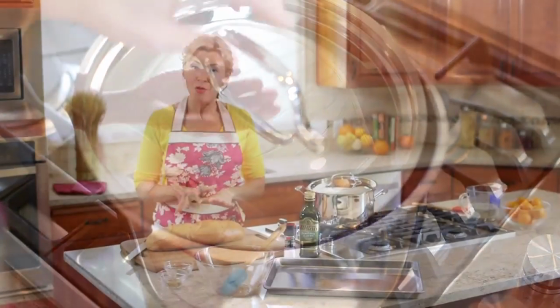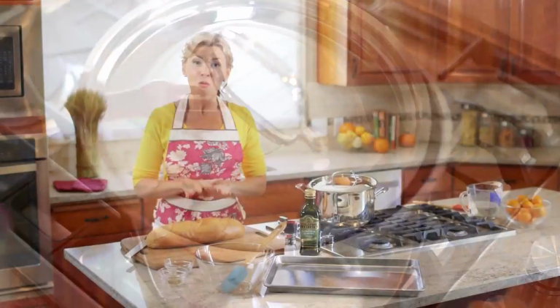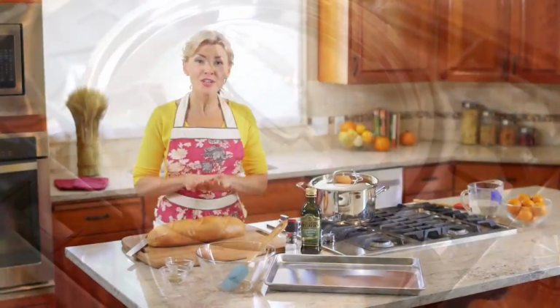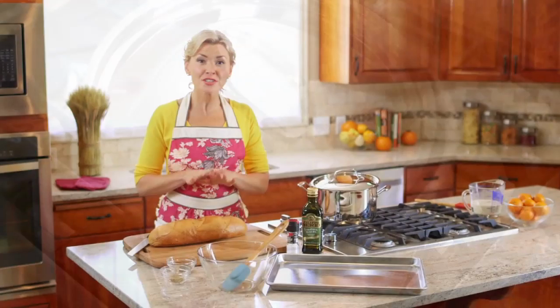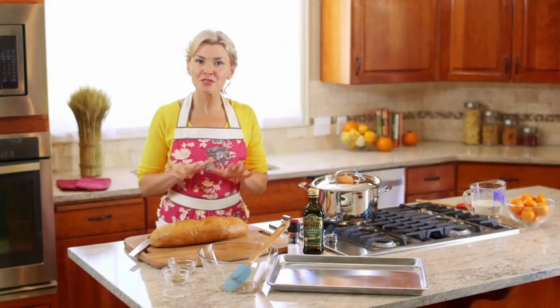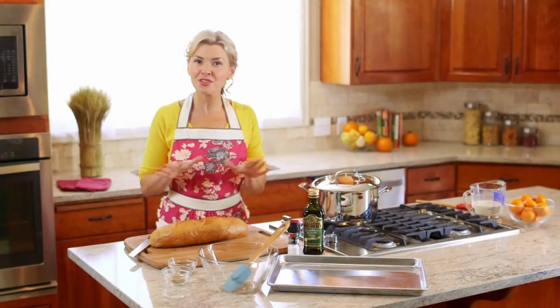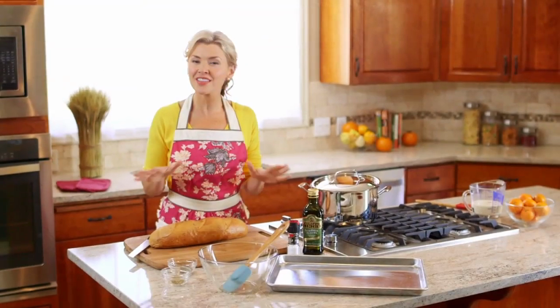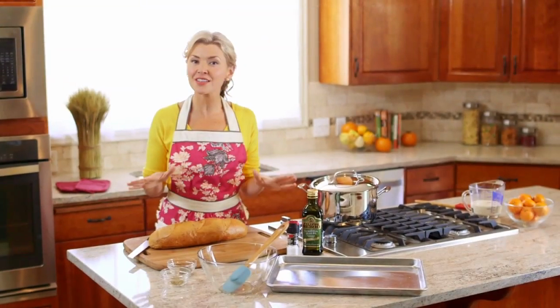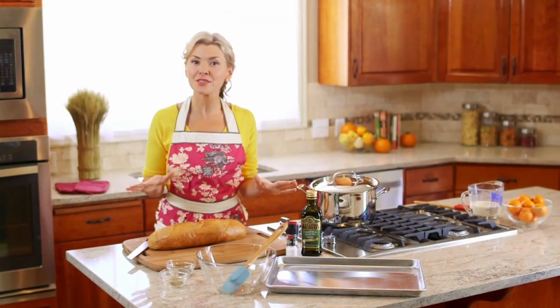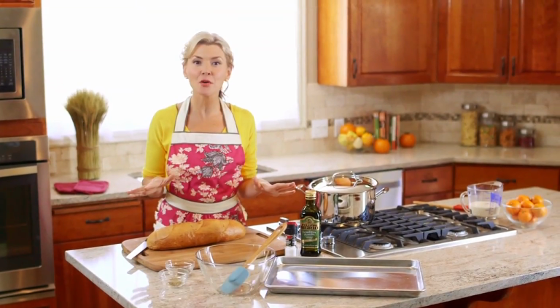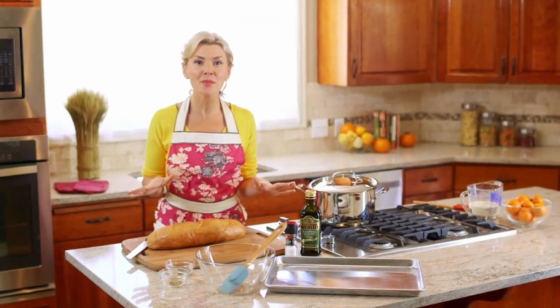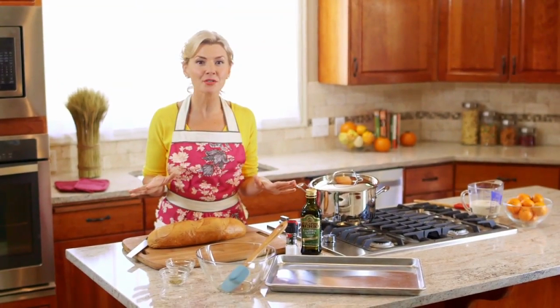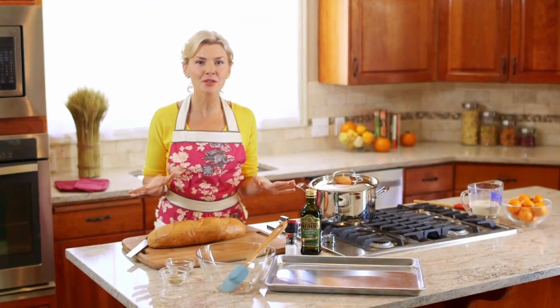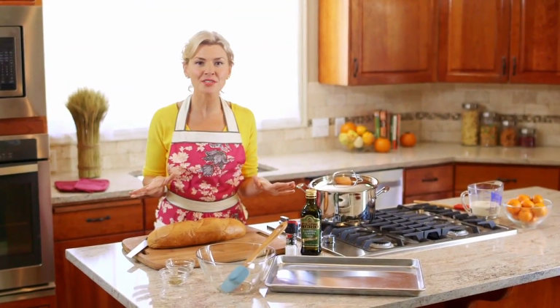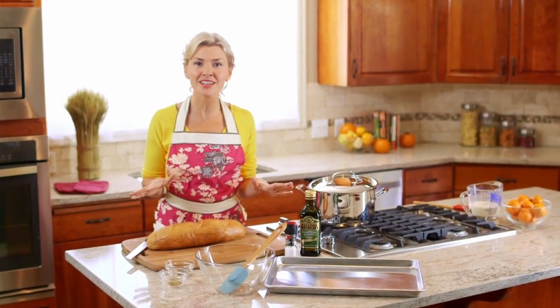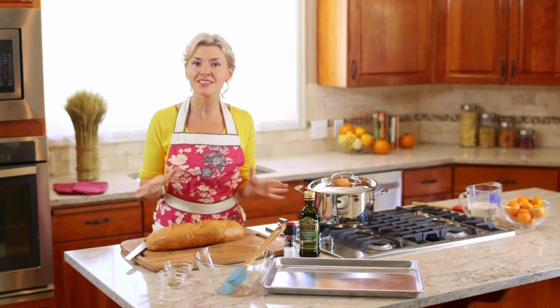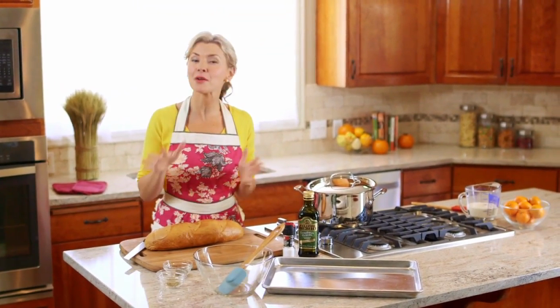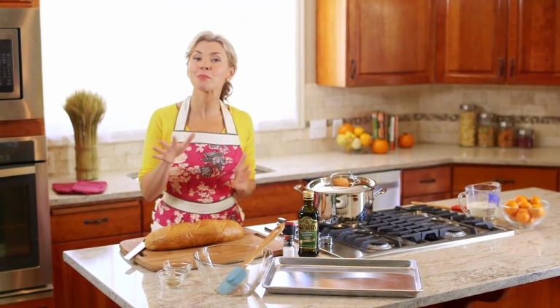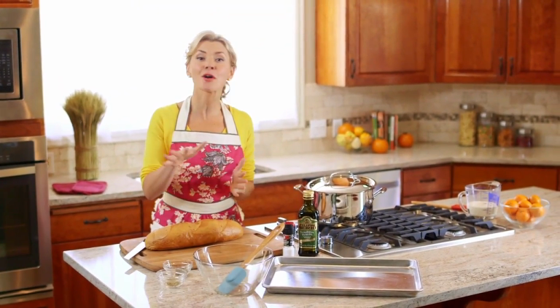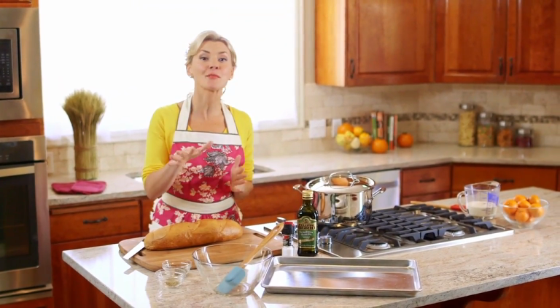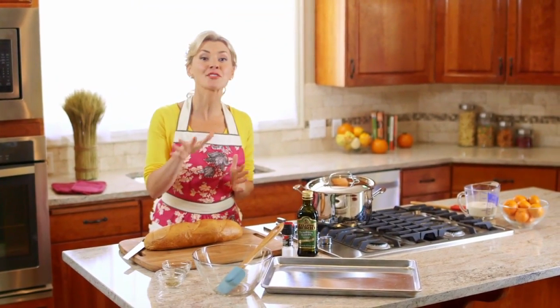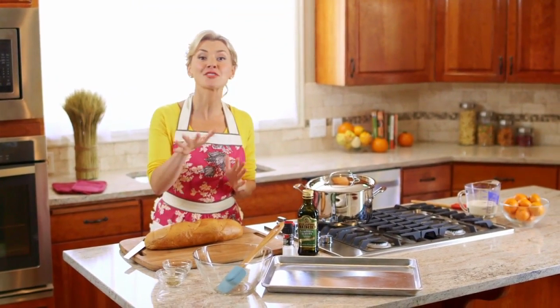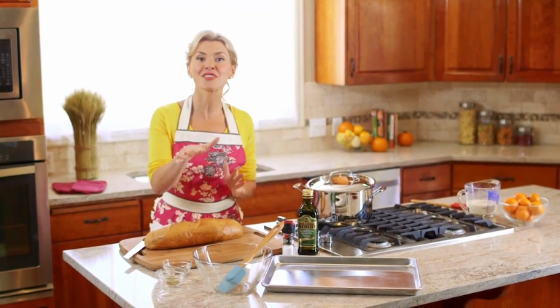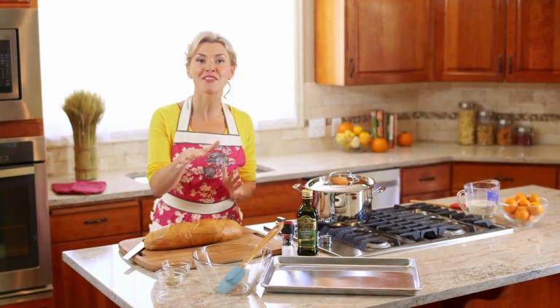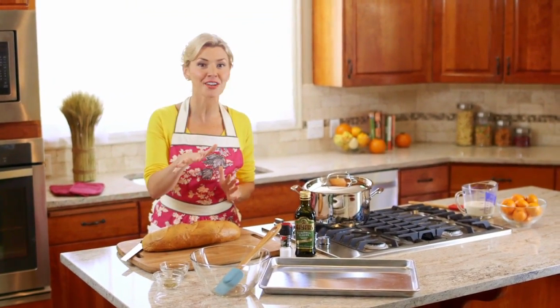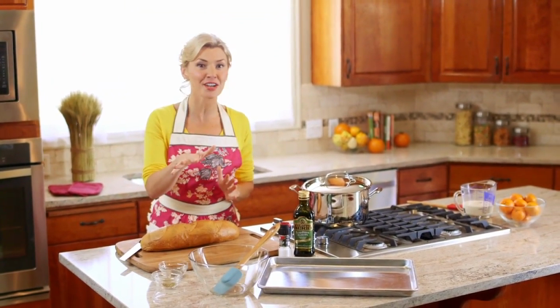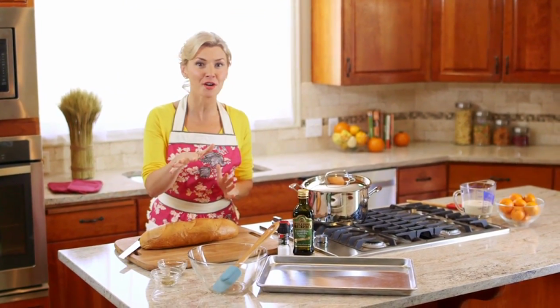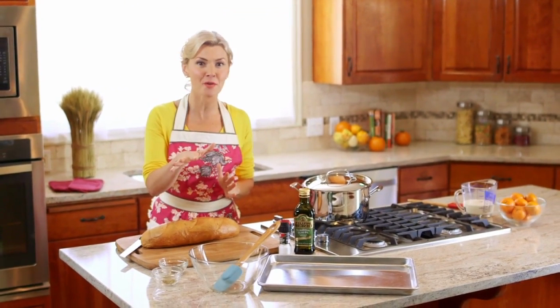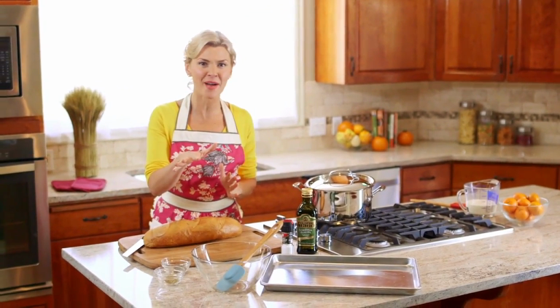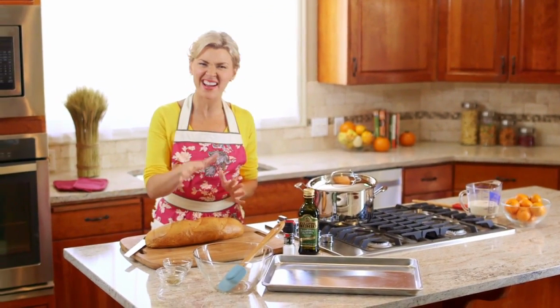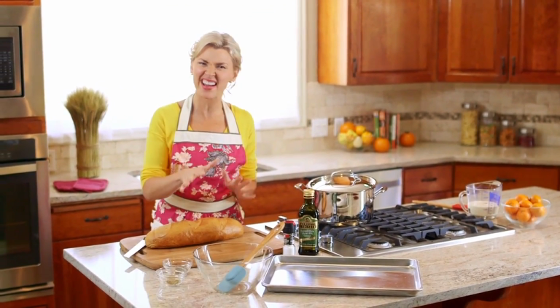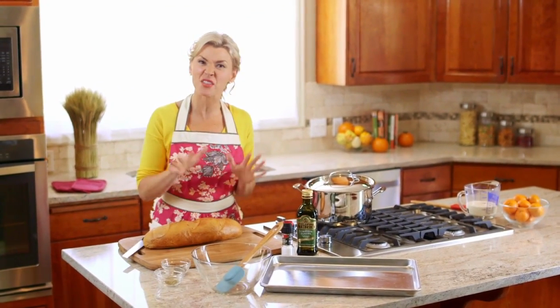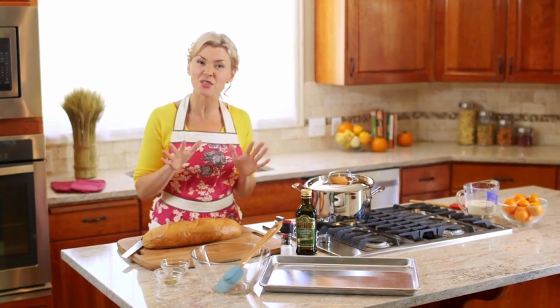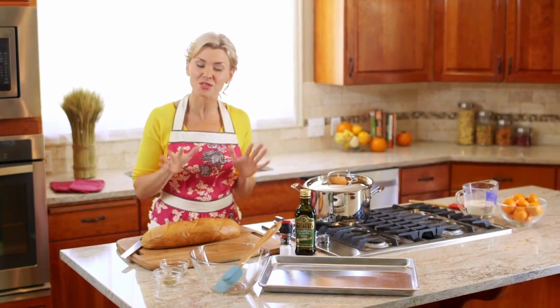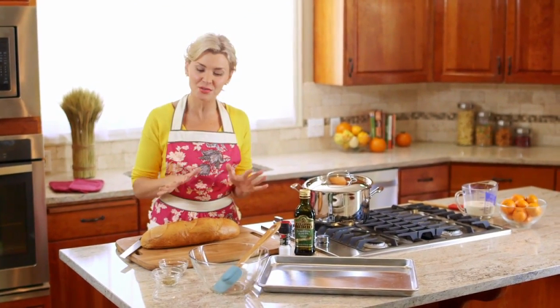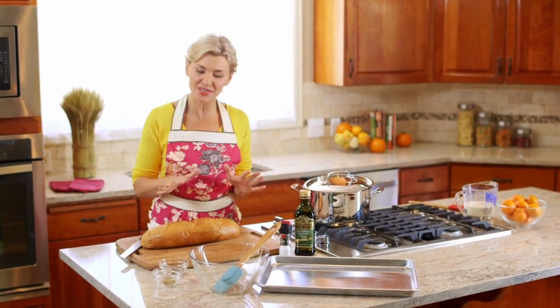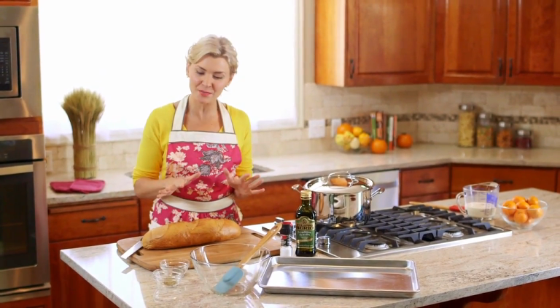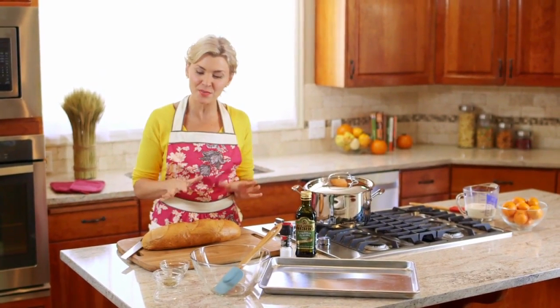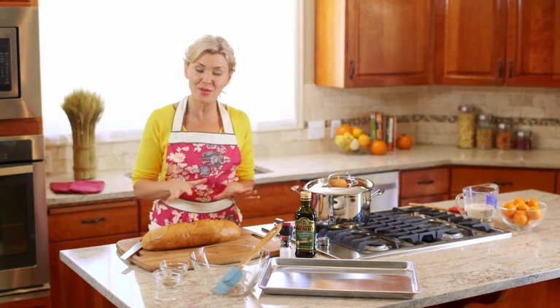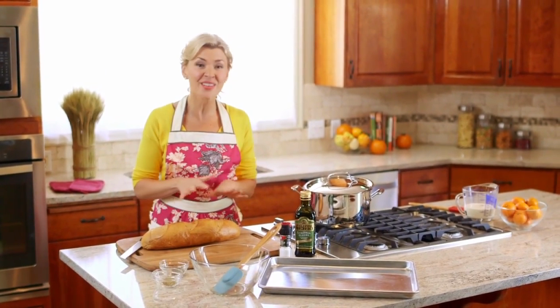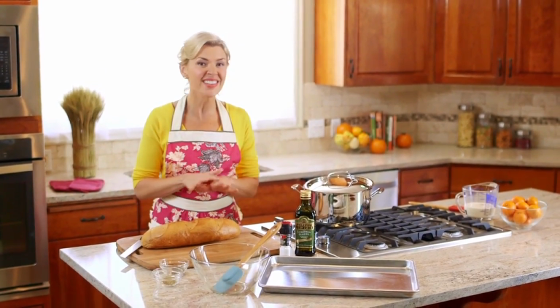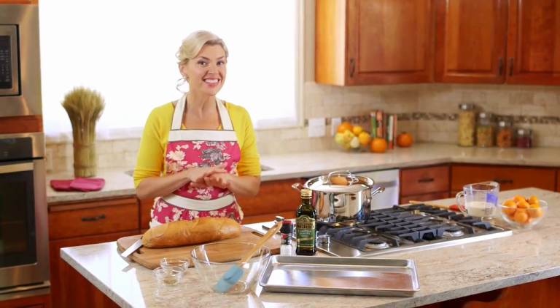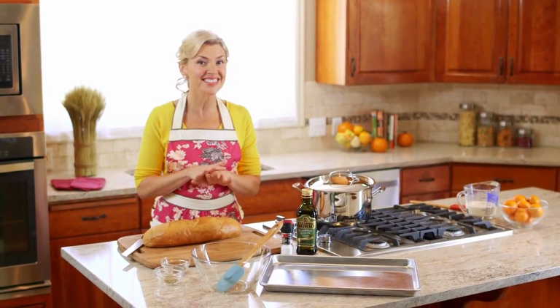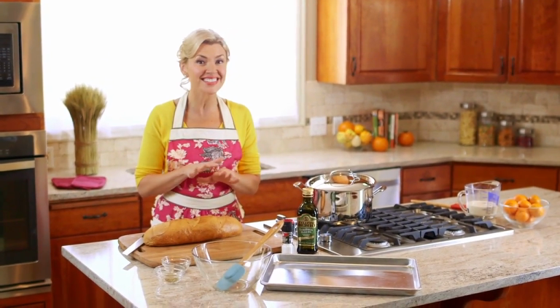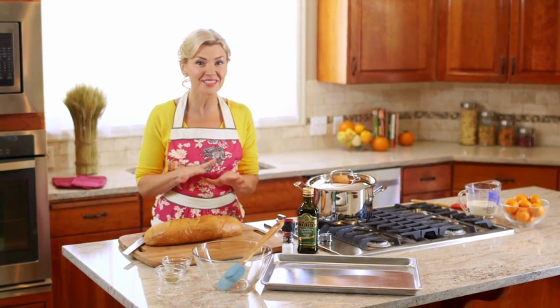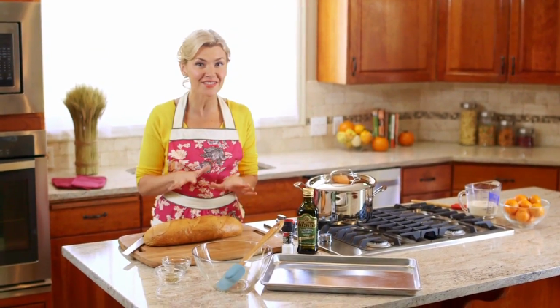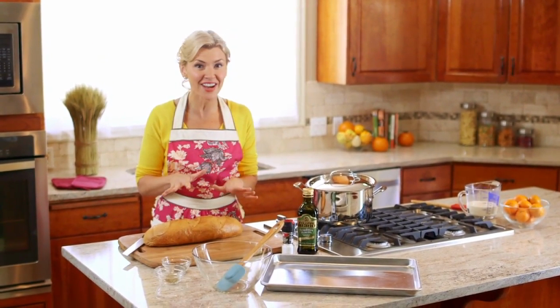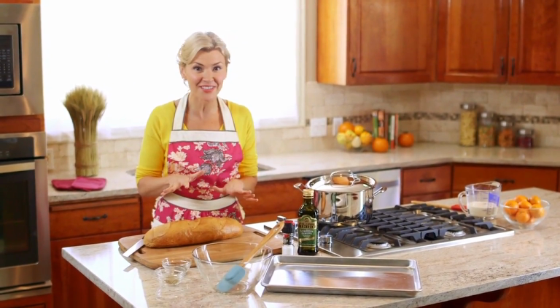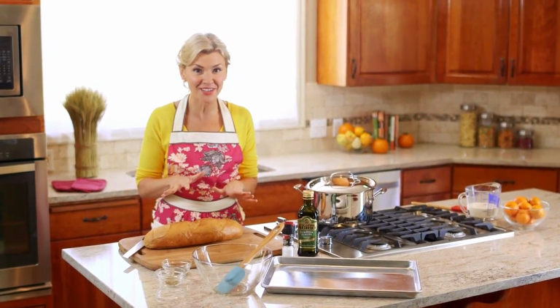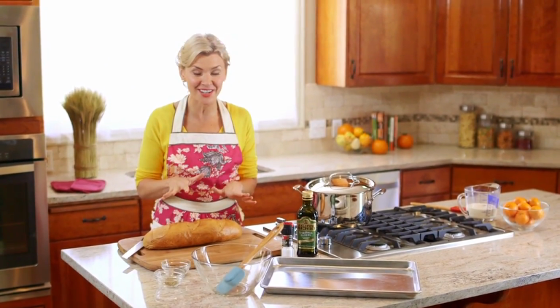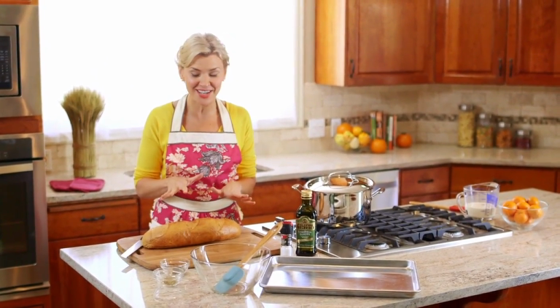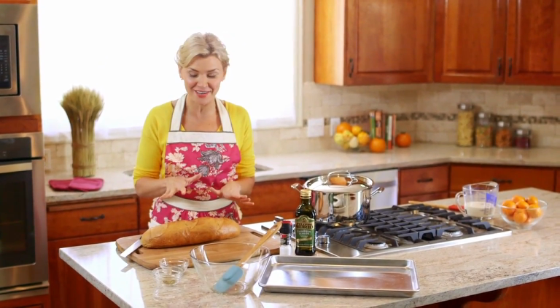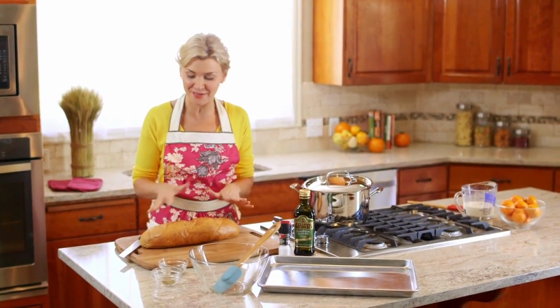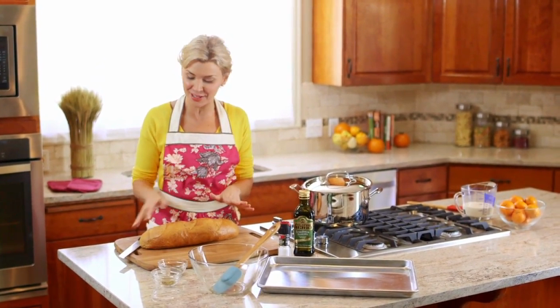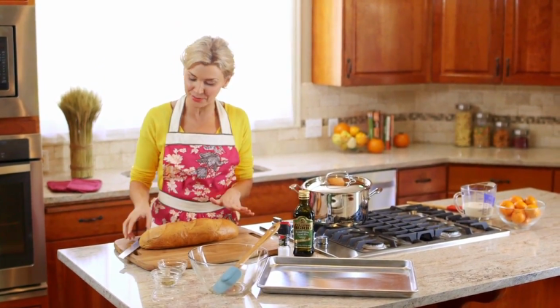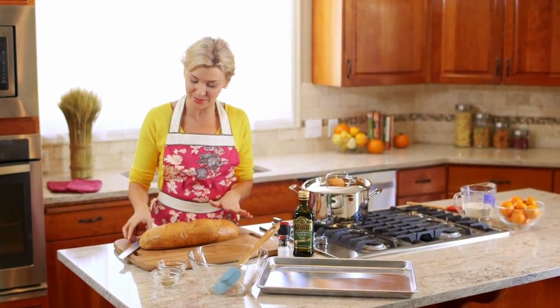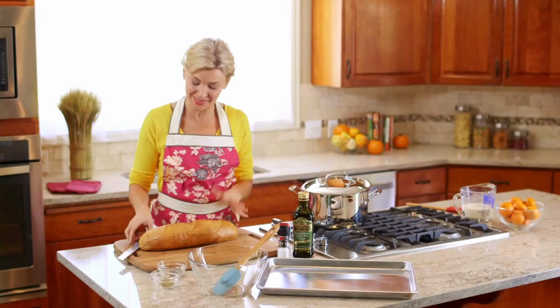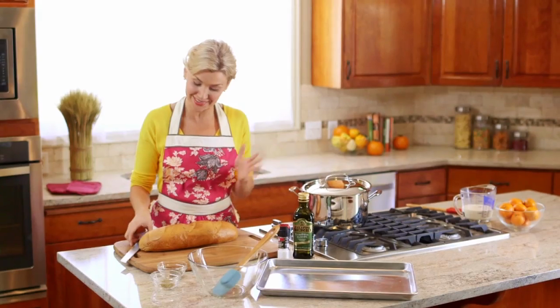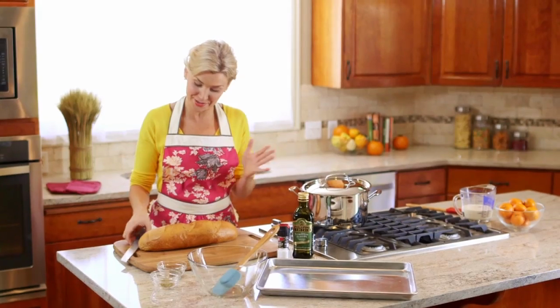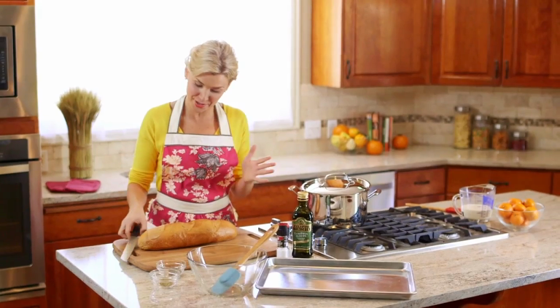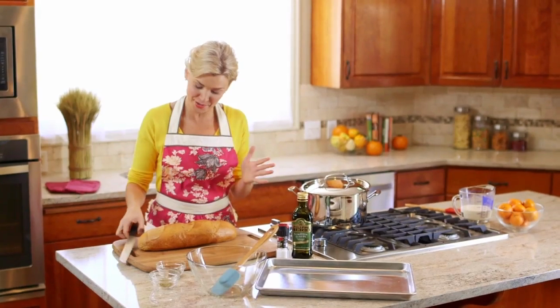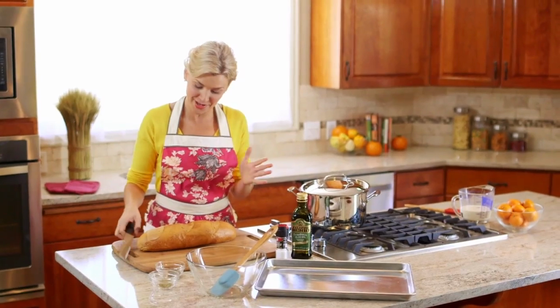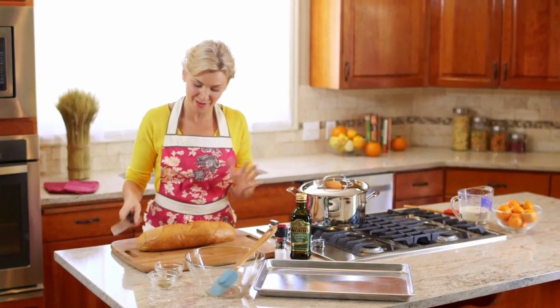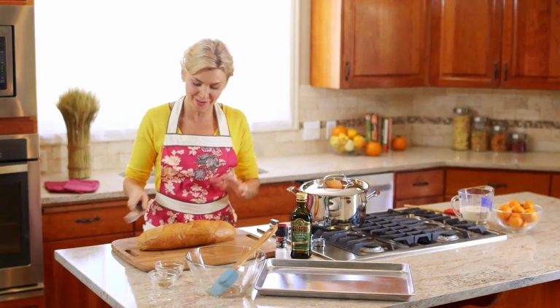While this is simmering with the lid half on, we're going to go make our homemade croutons. Once you try these homemade croutons, I promise you're never going to go back — and they're so simple, this is a five-ingredient recipe.